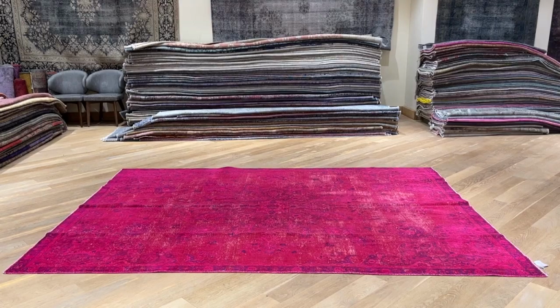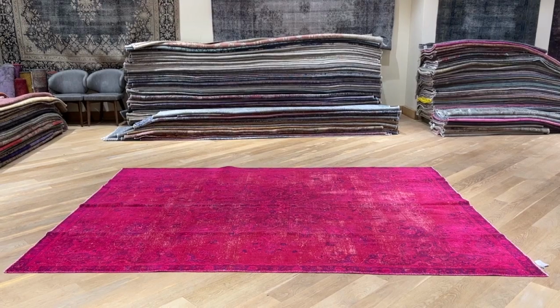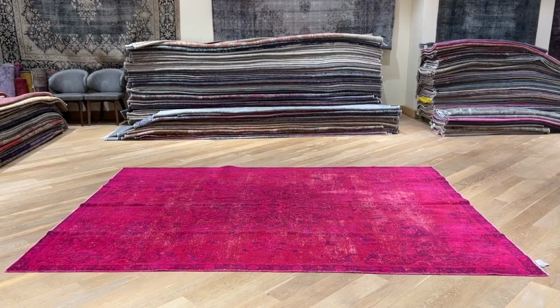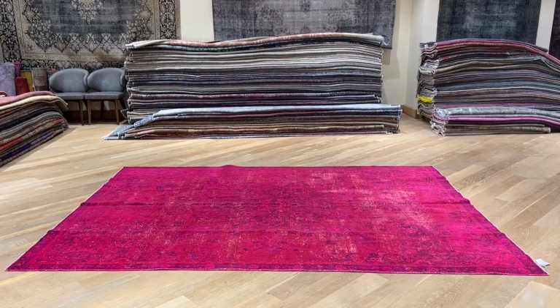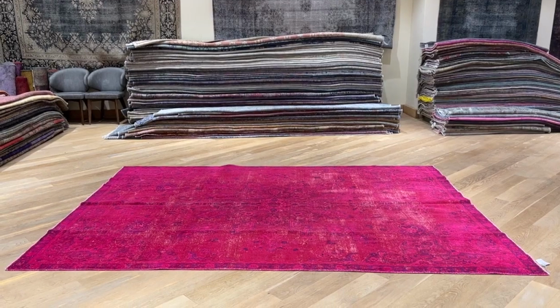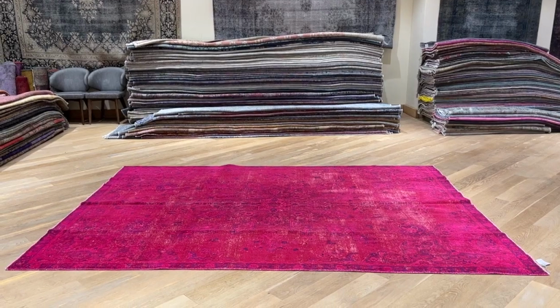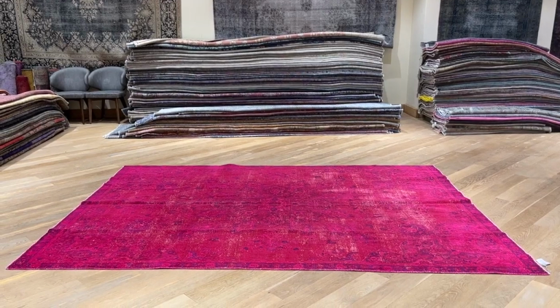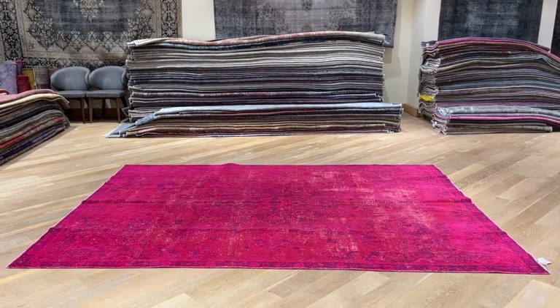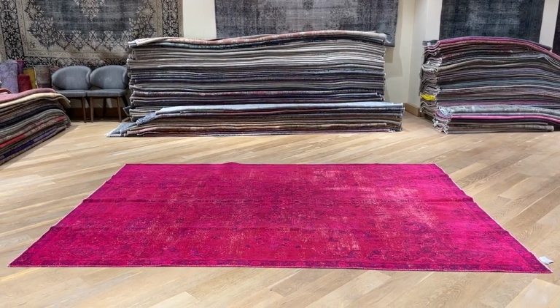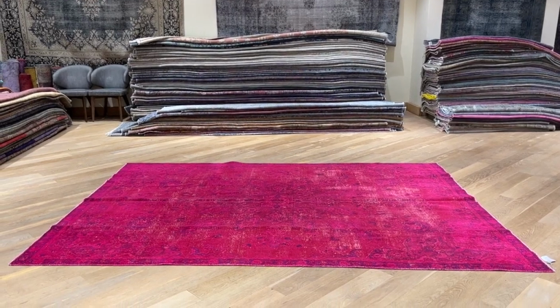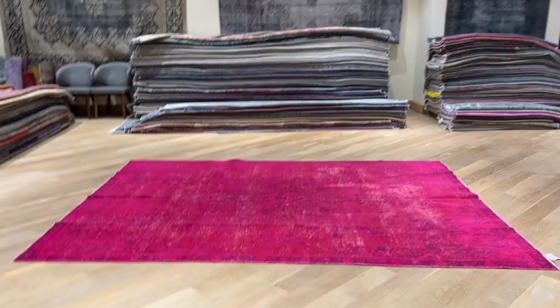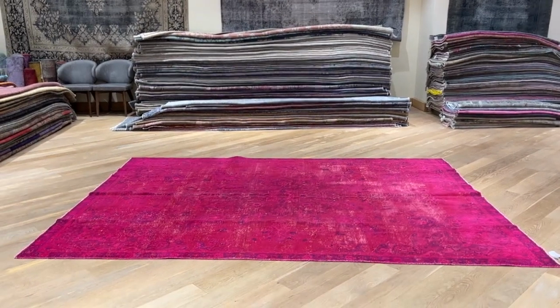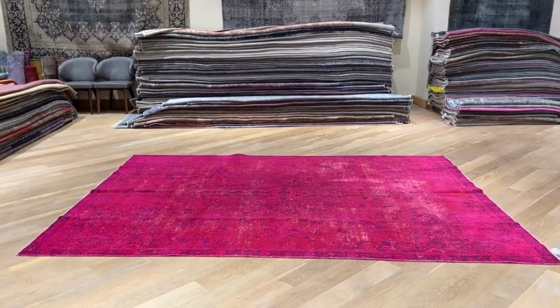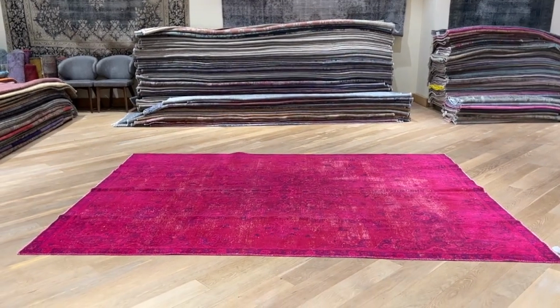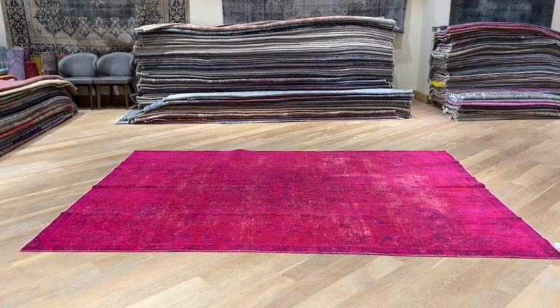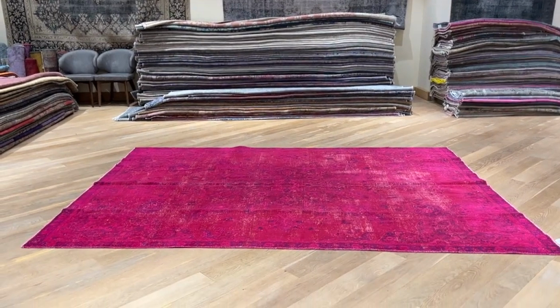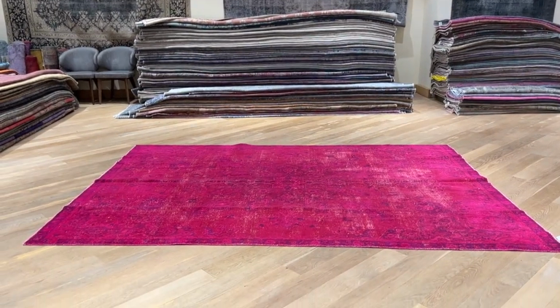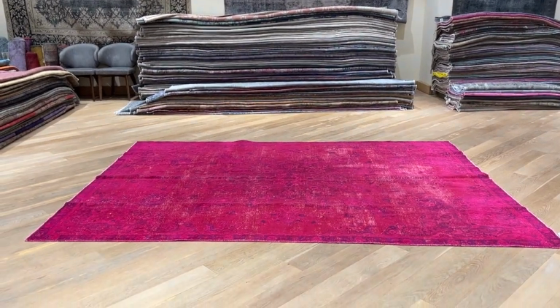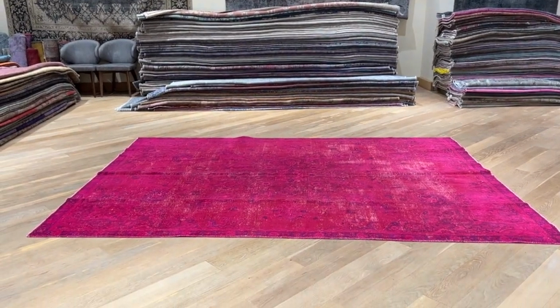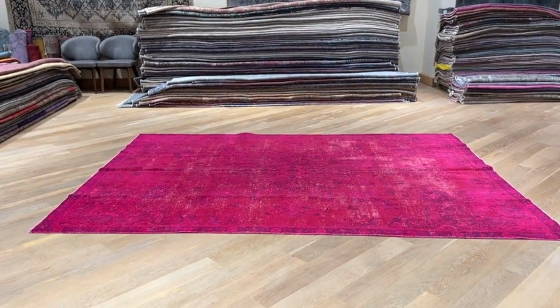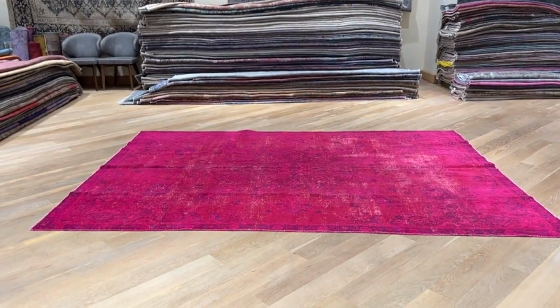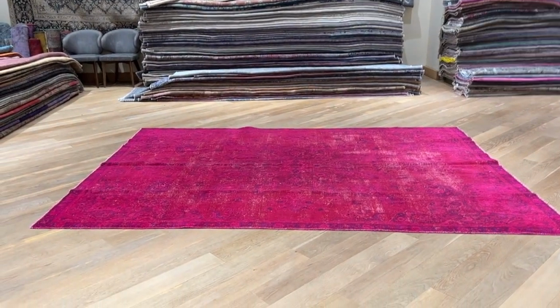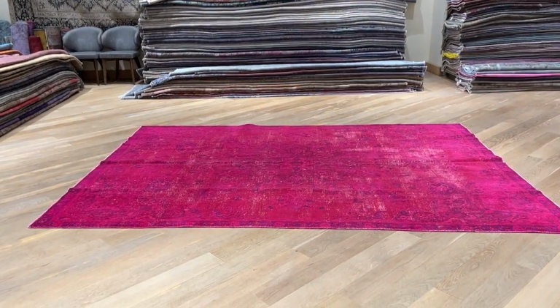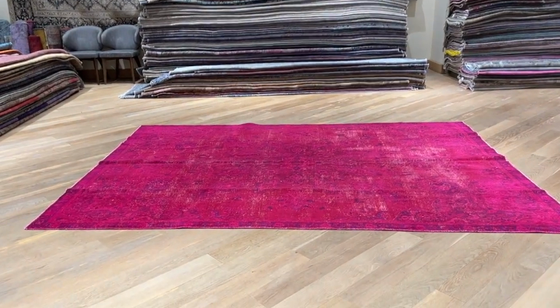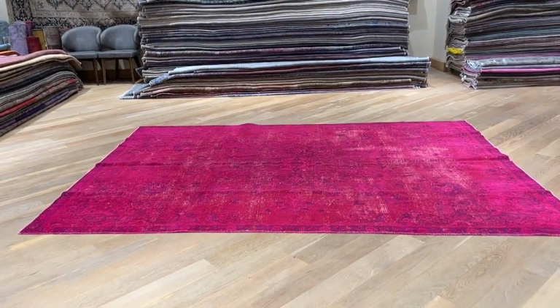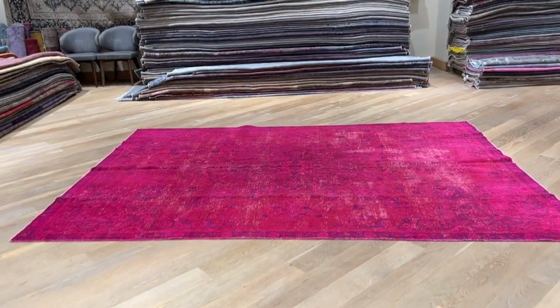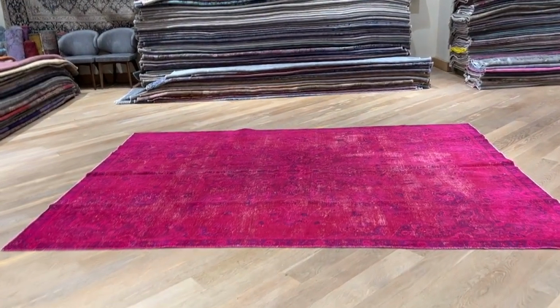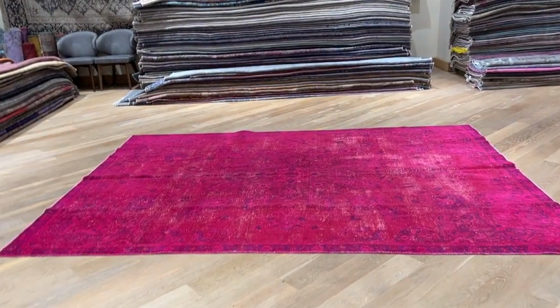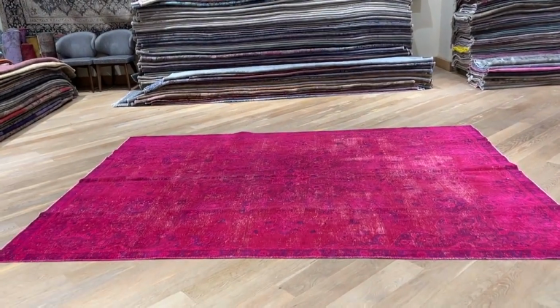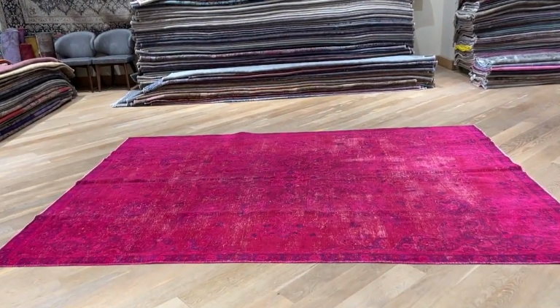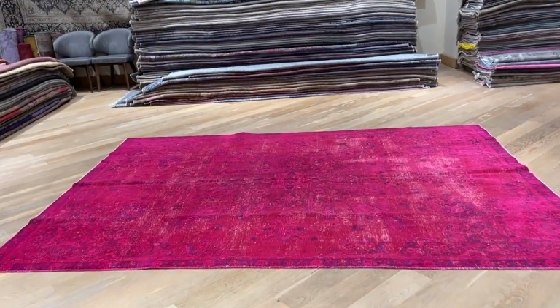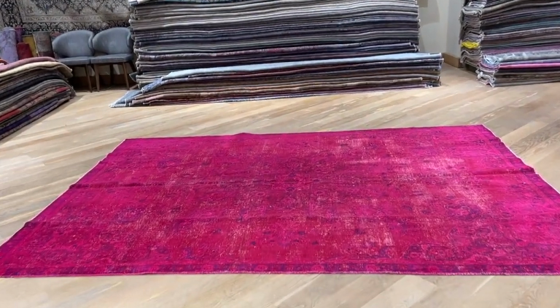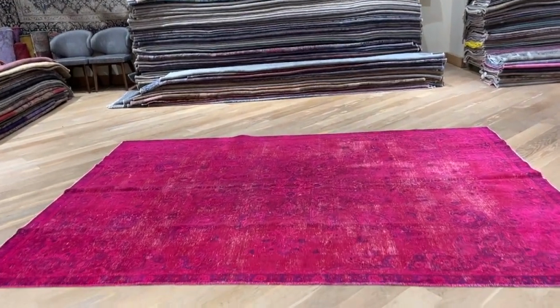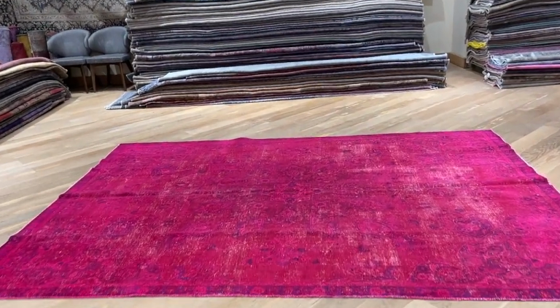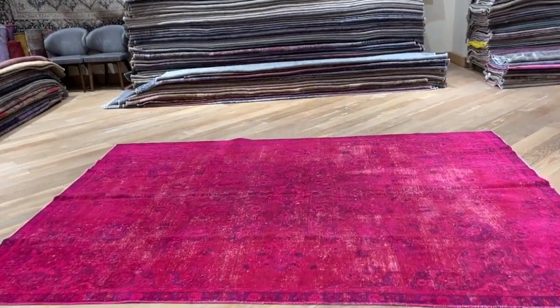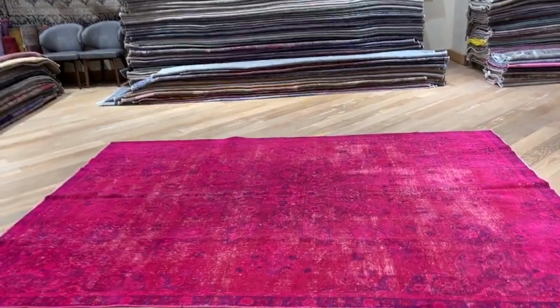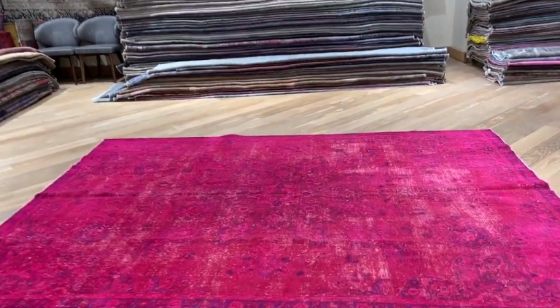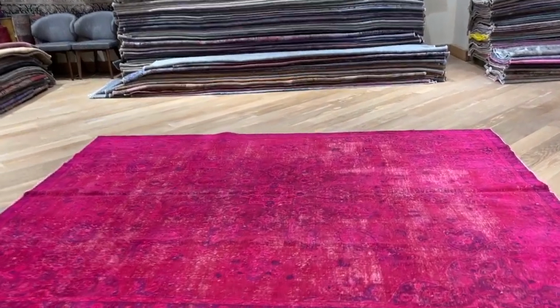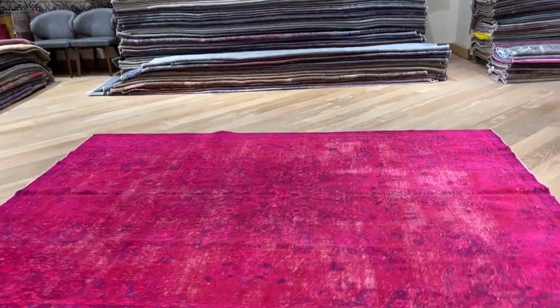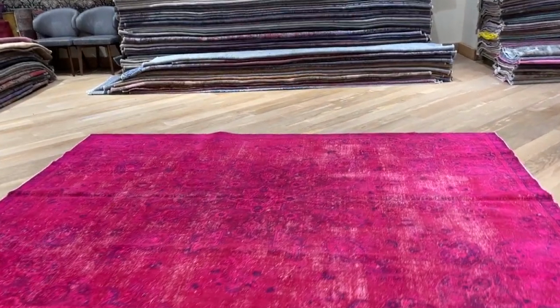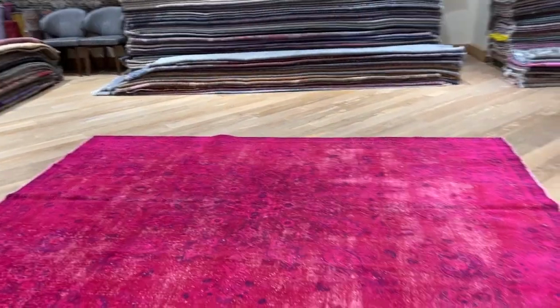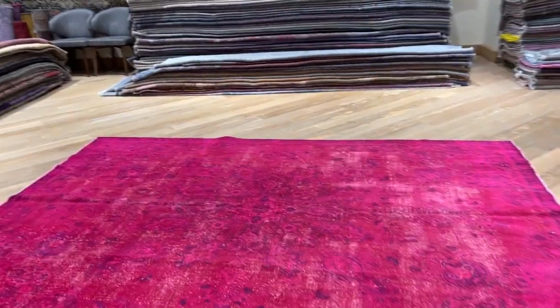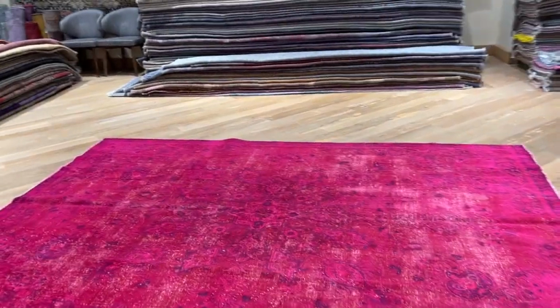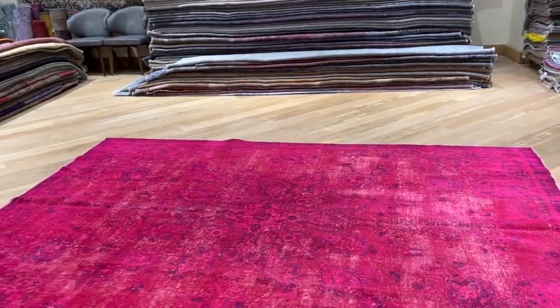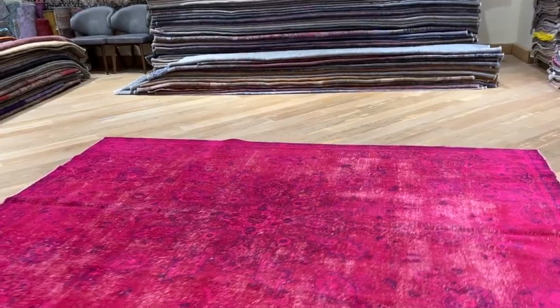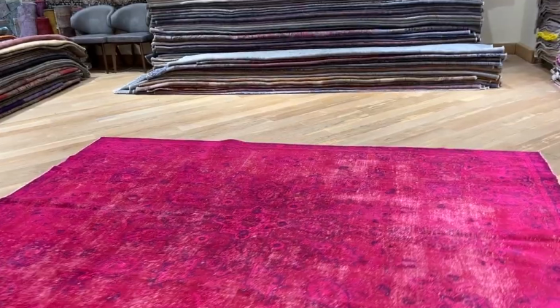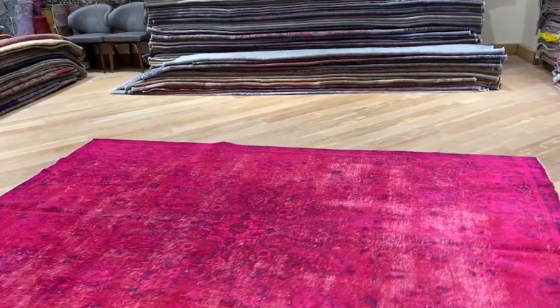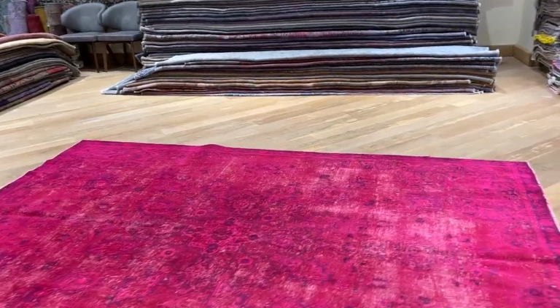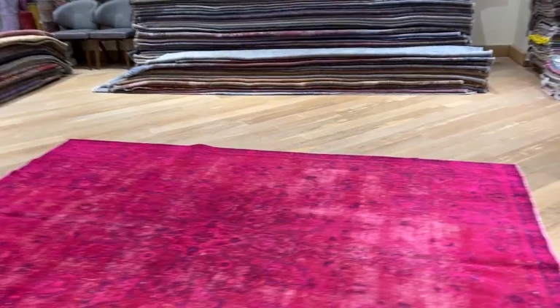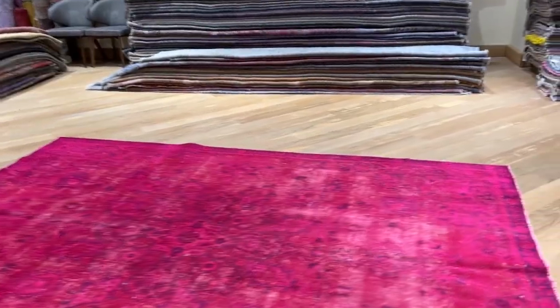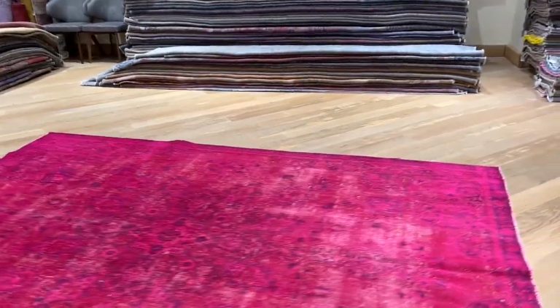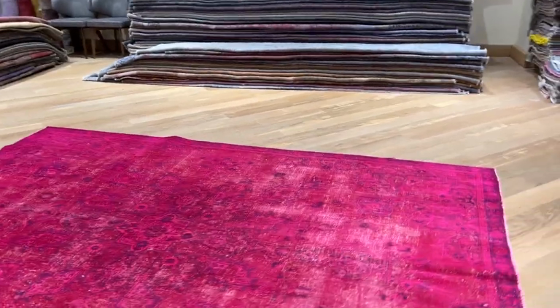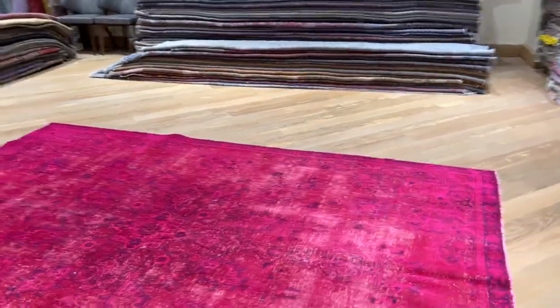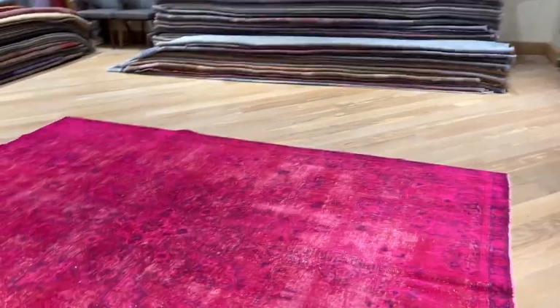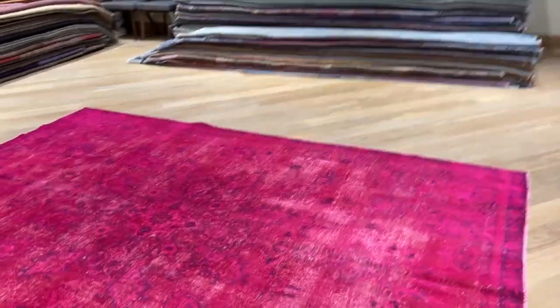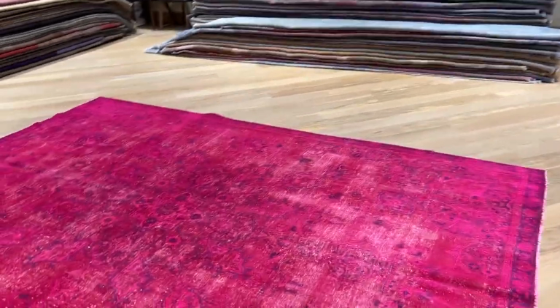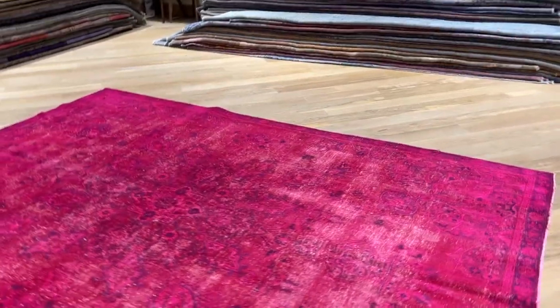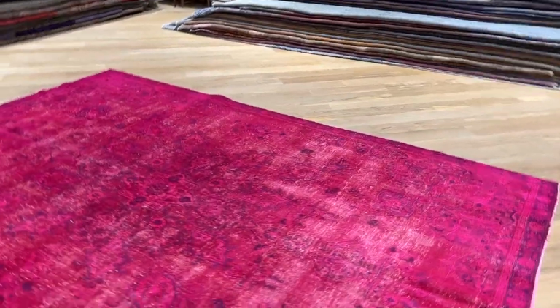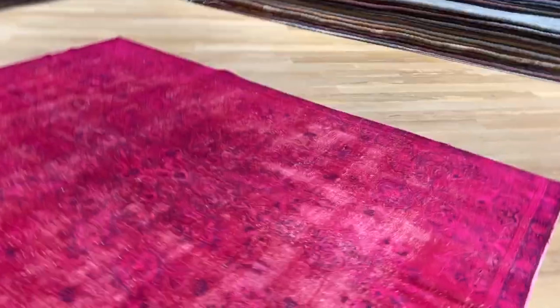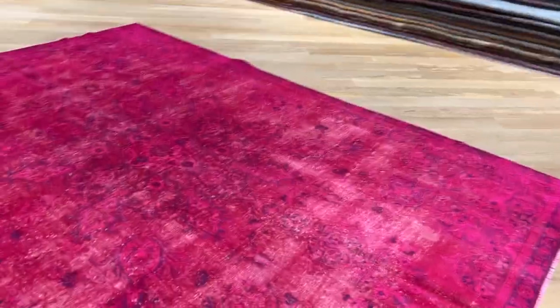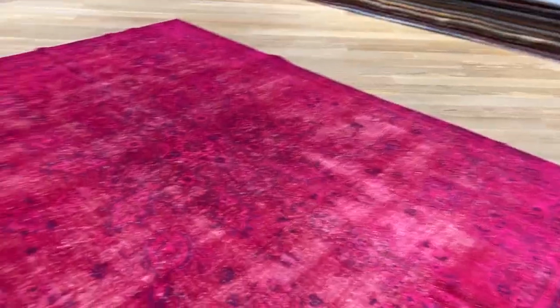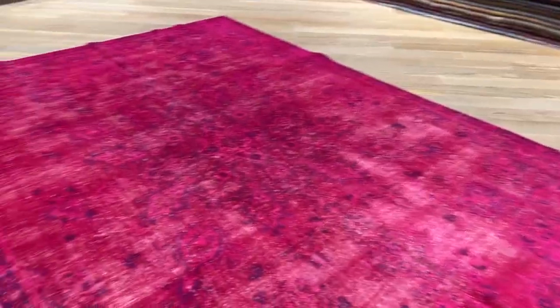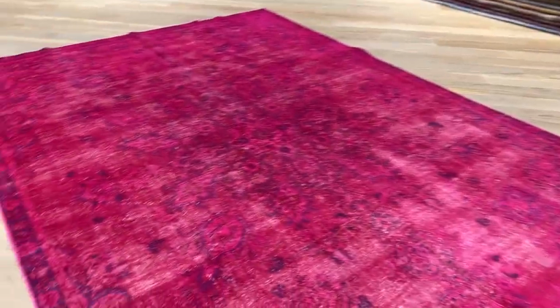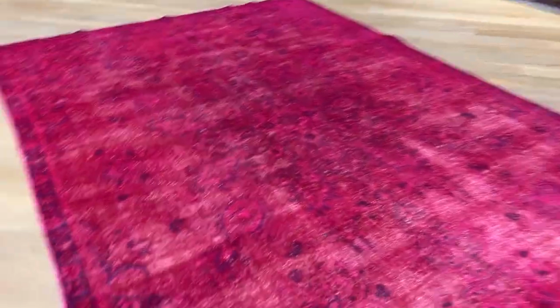Carpet code 22572. It's a Persian handmade carpet. This carpet has a very beautiful fuchsia red color tone to it. Absolutely stunning.